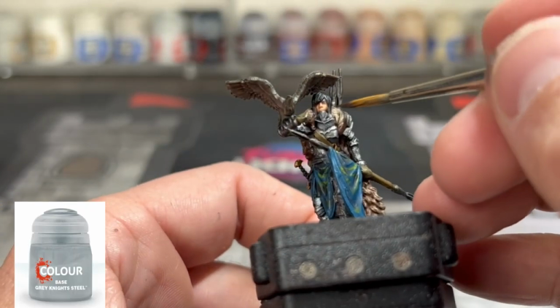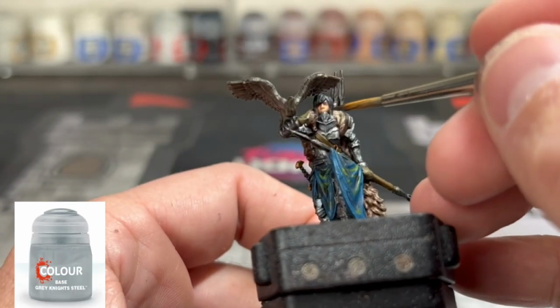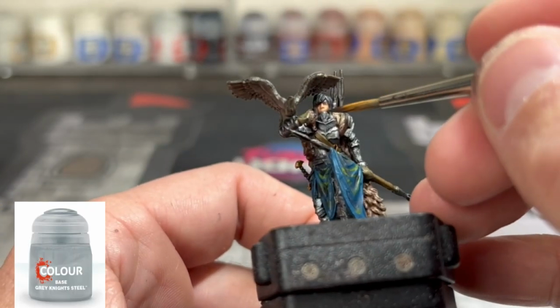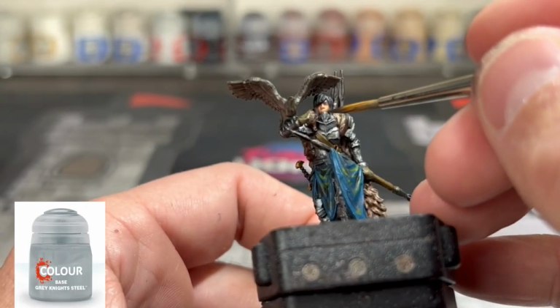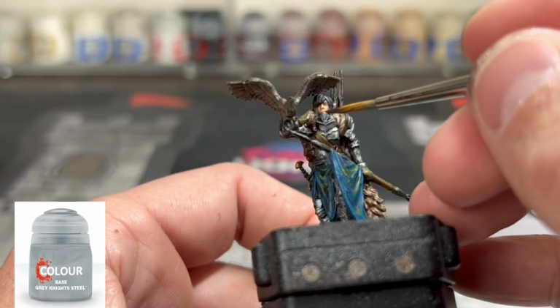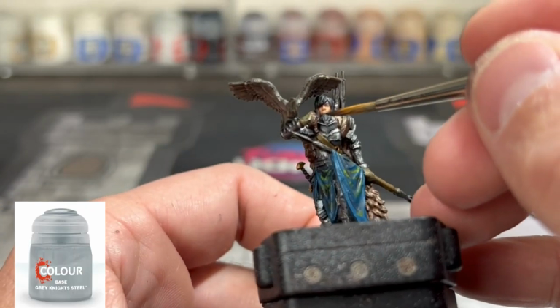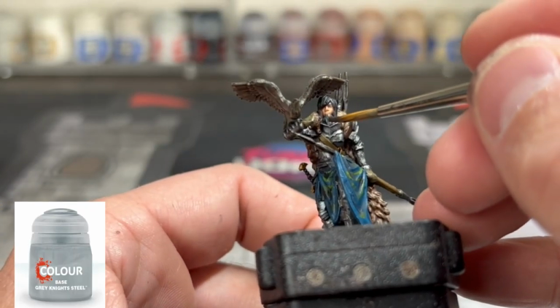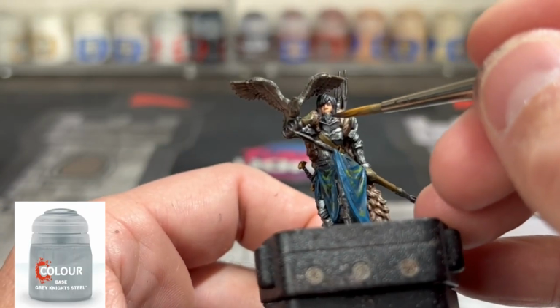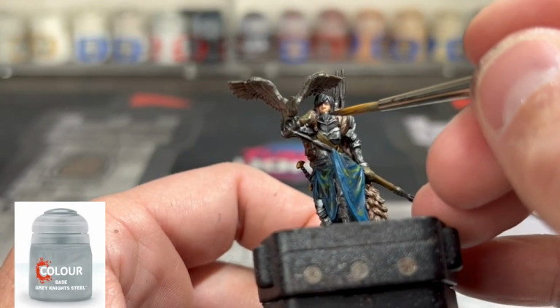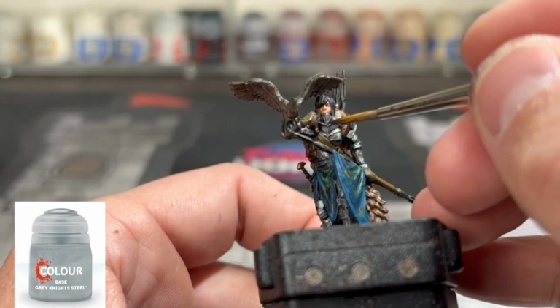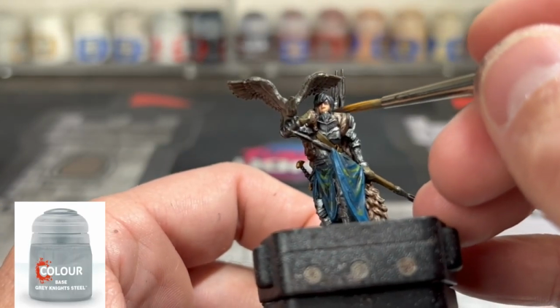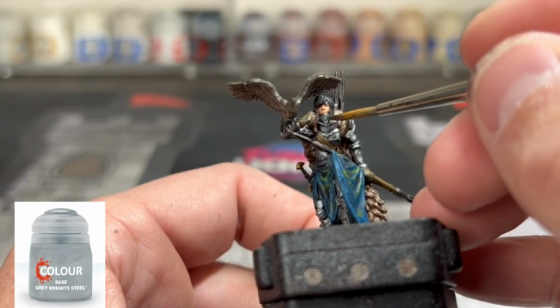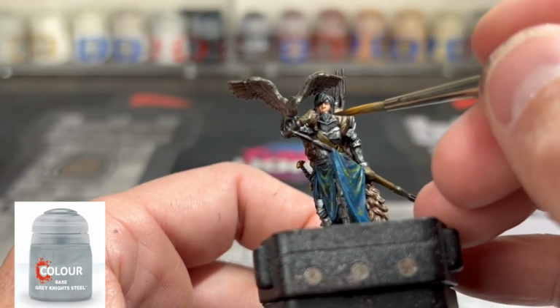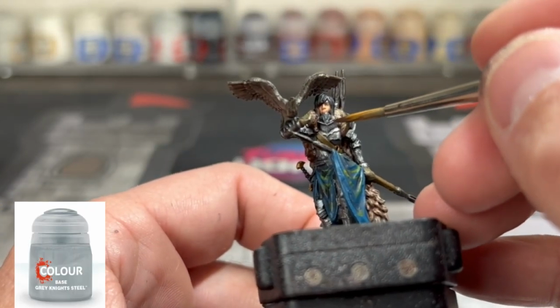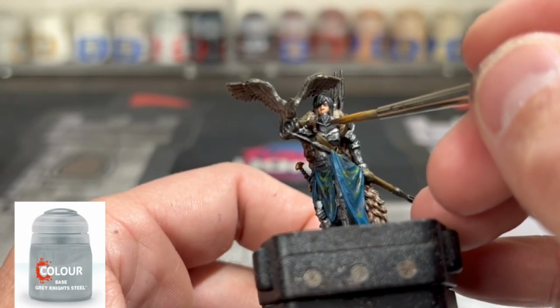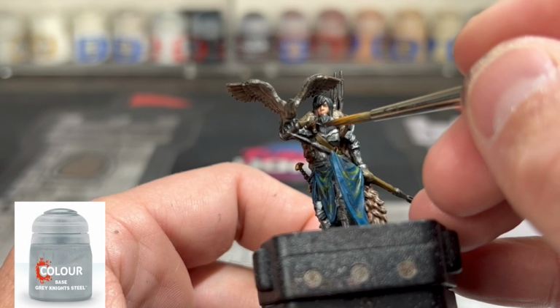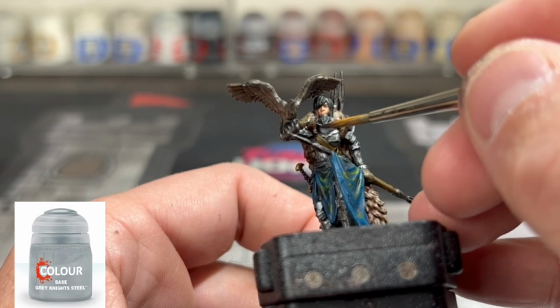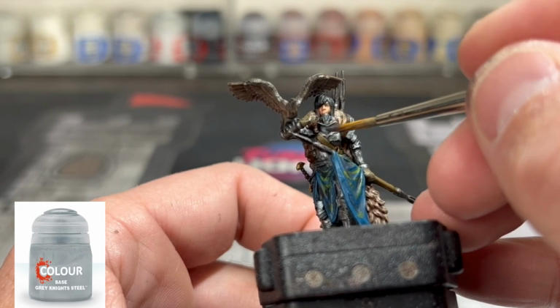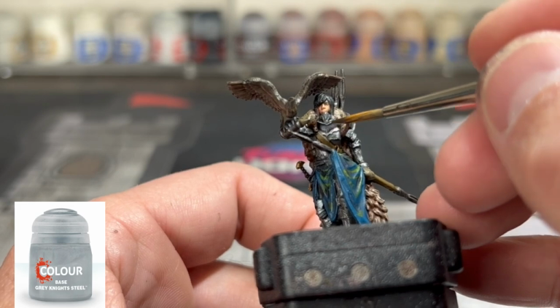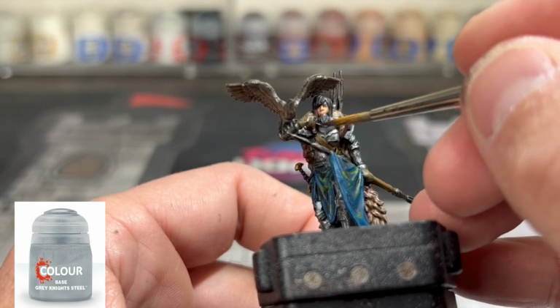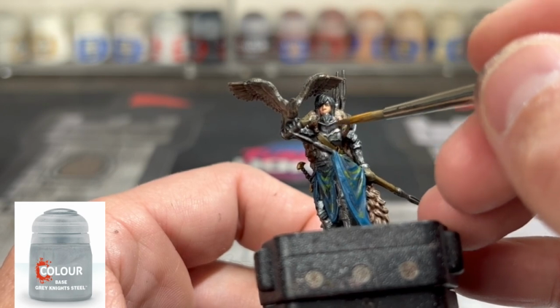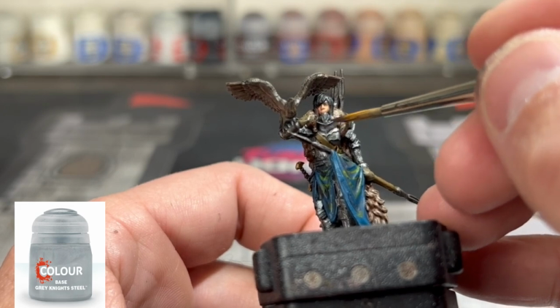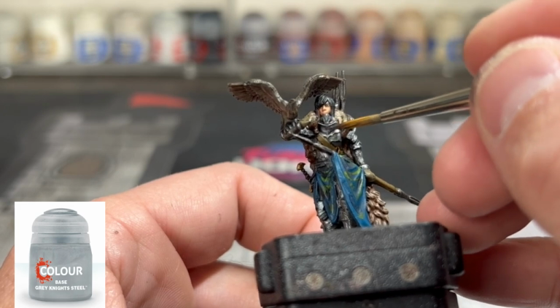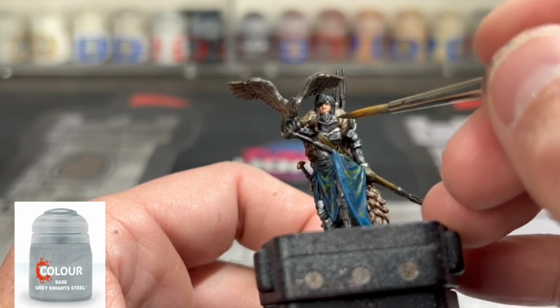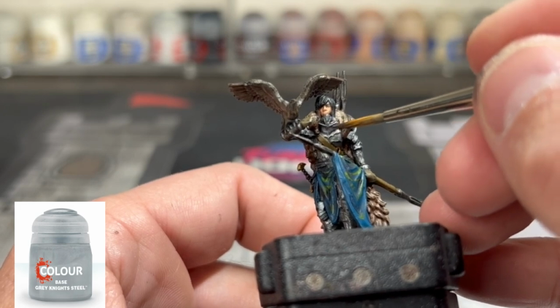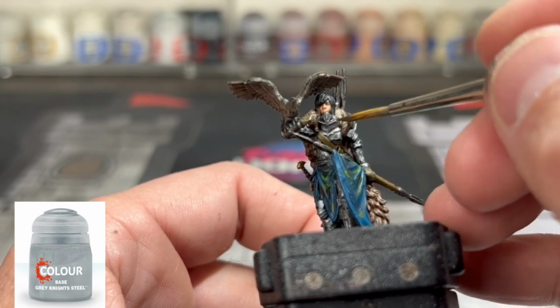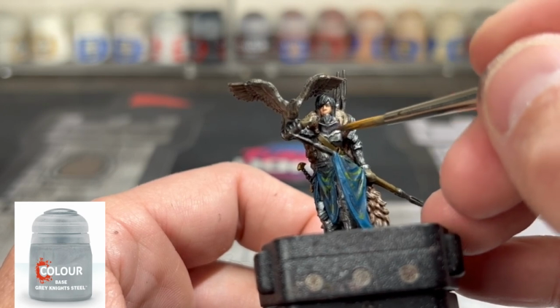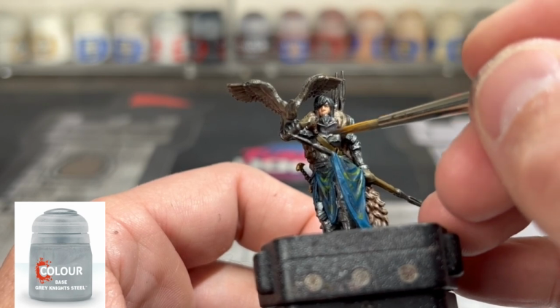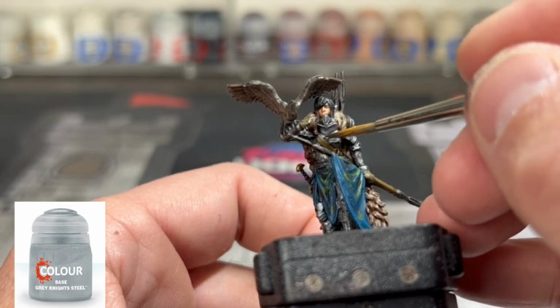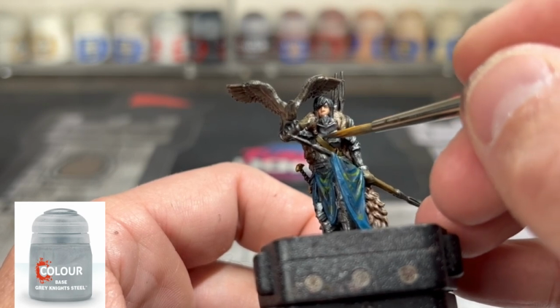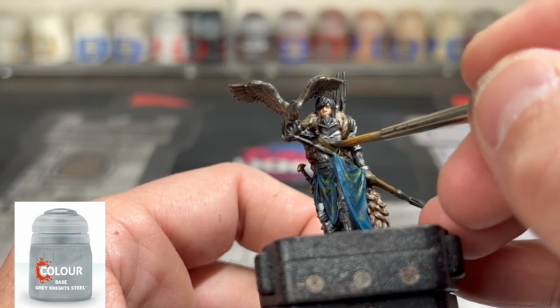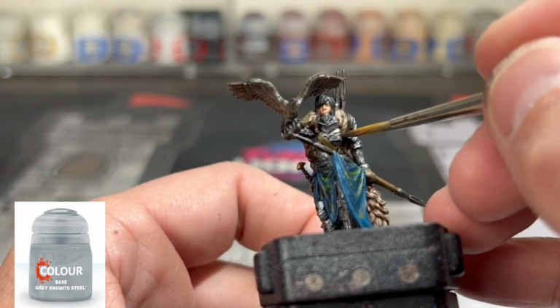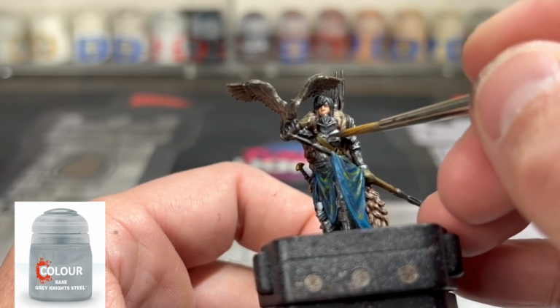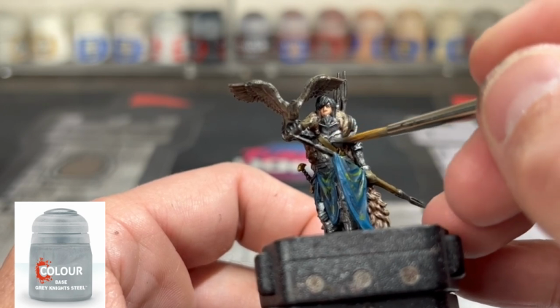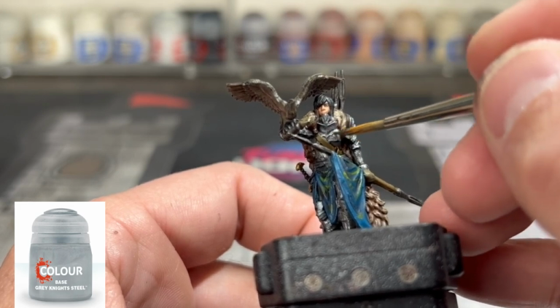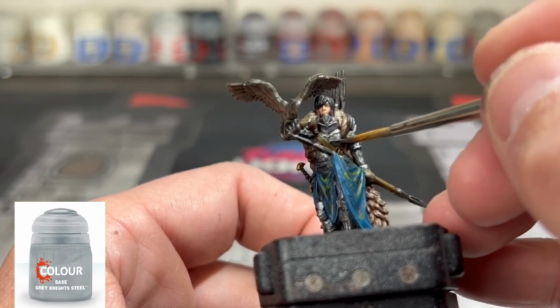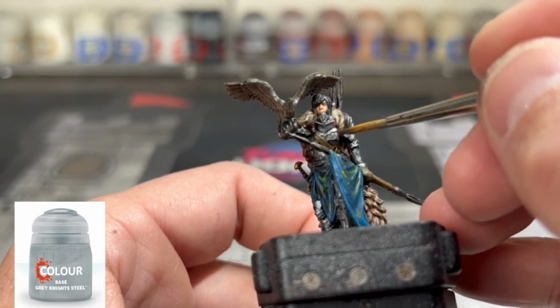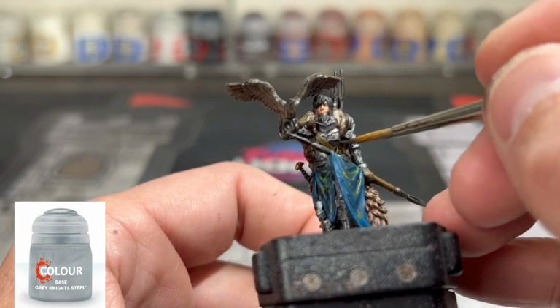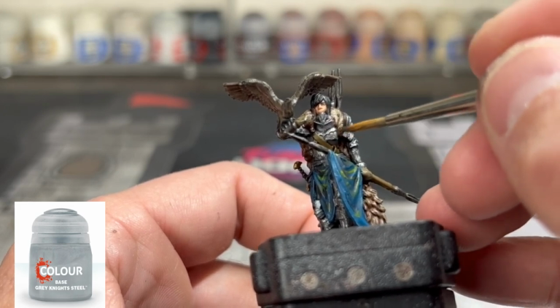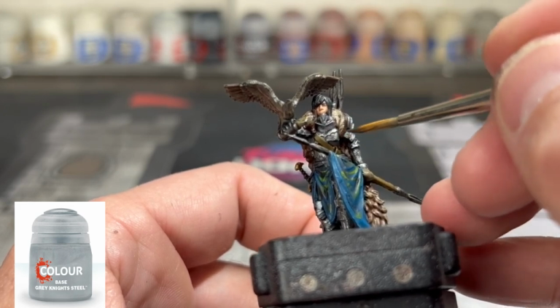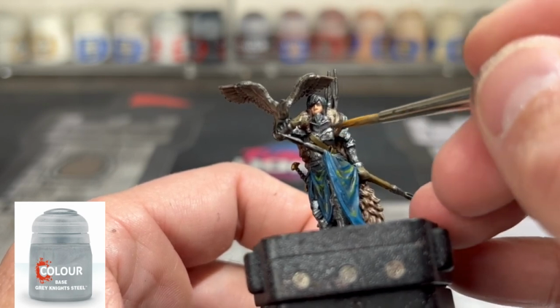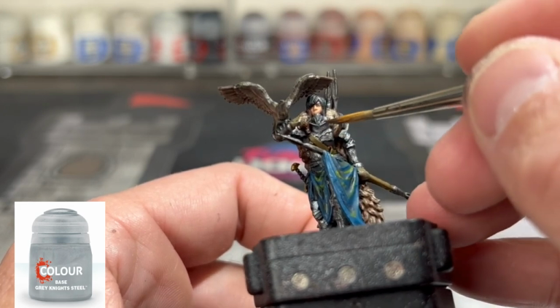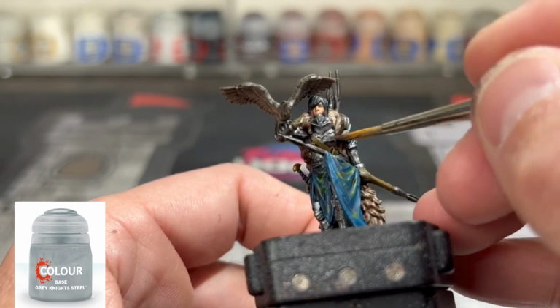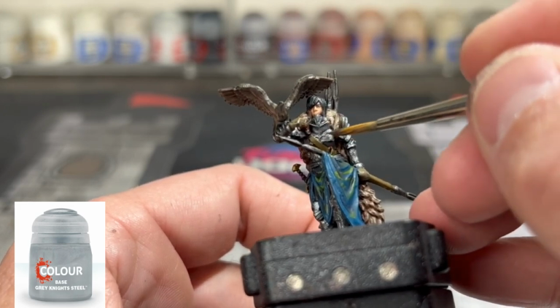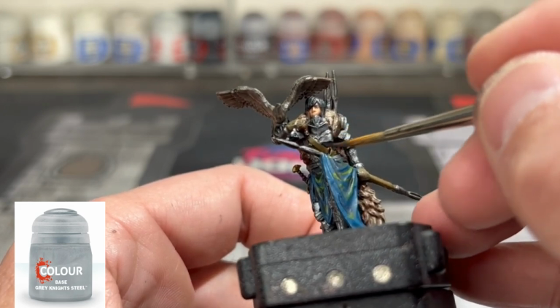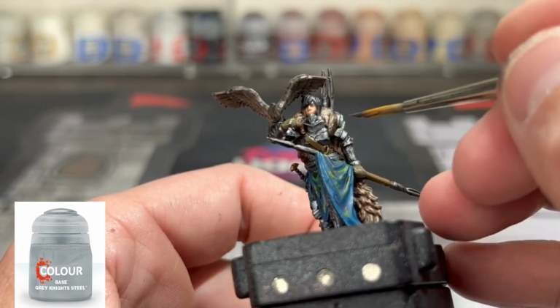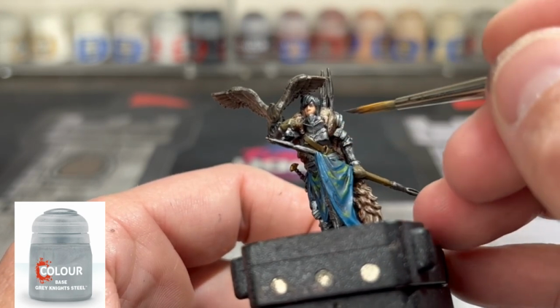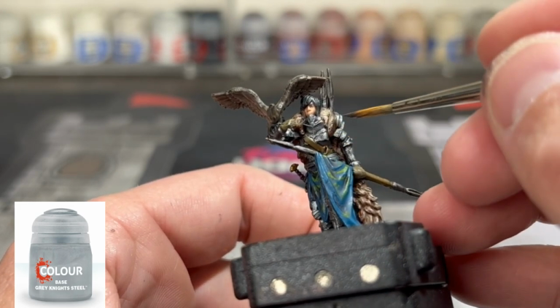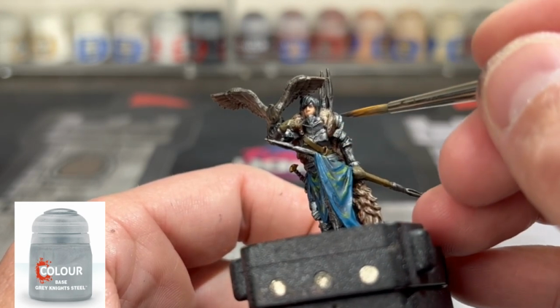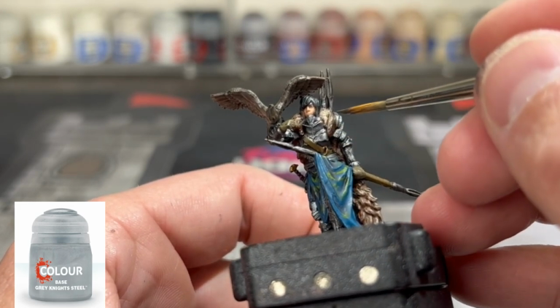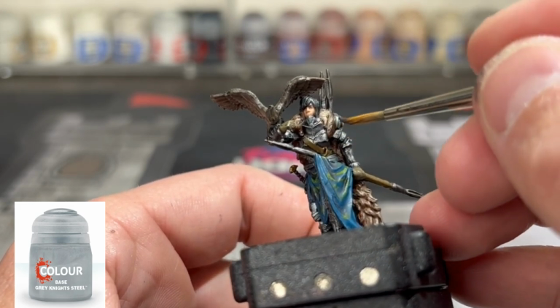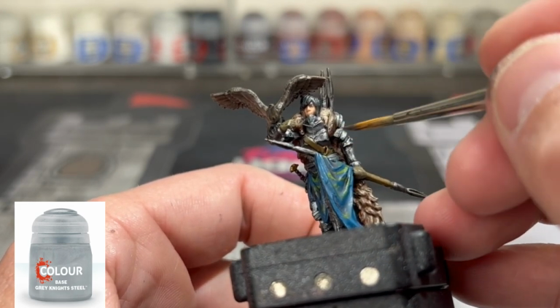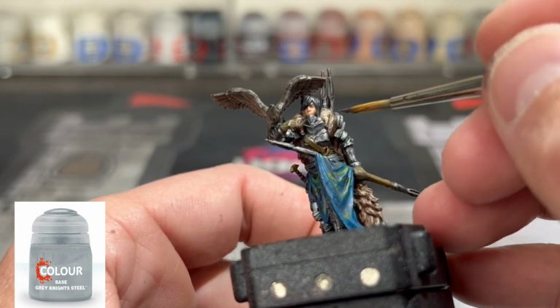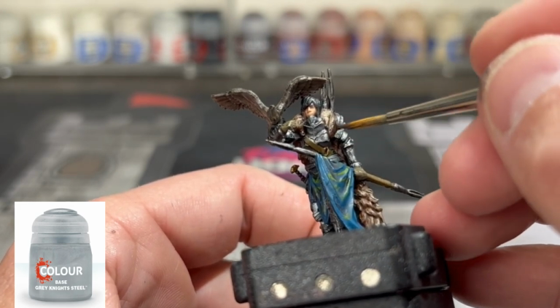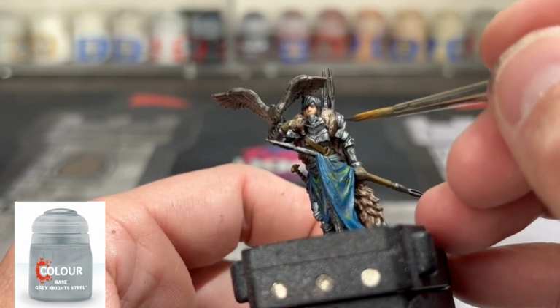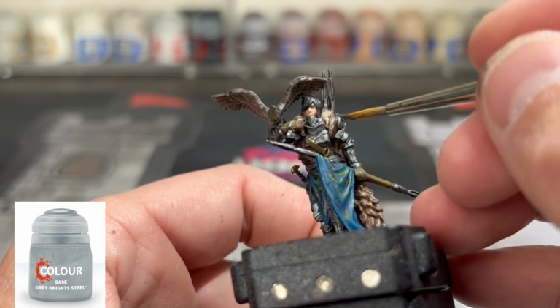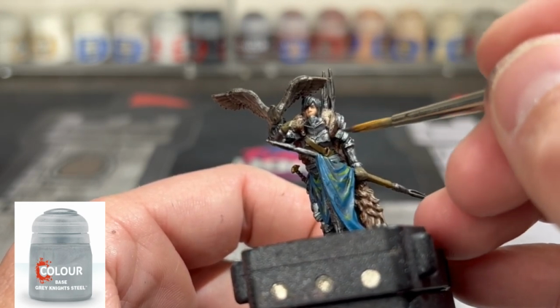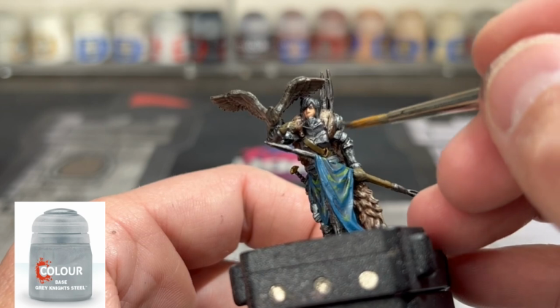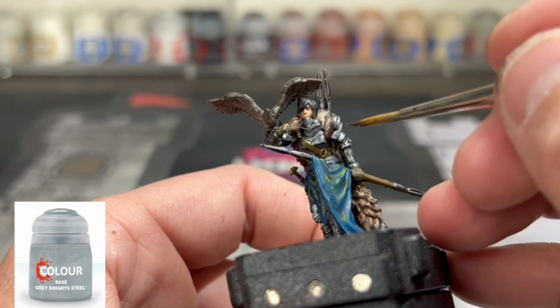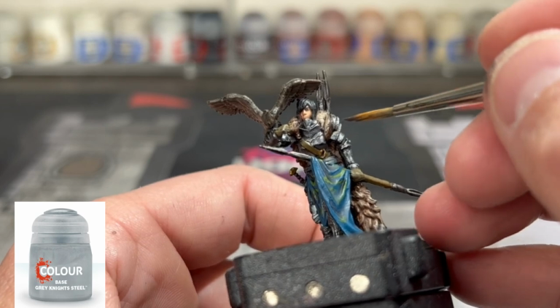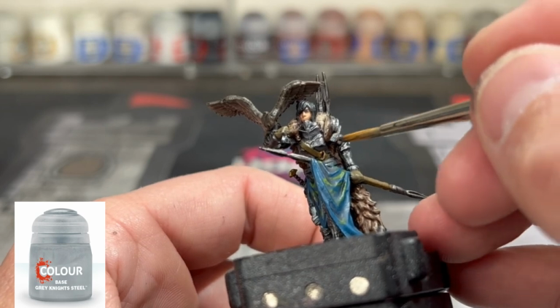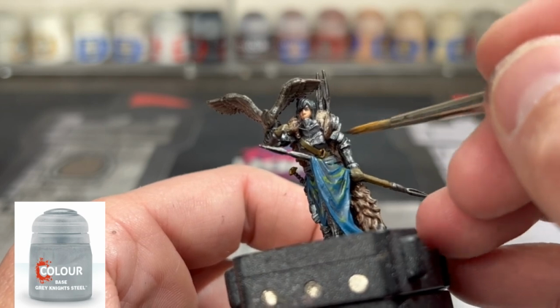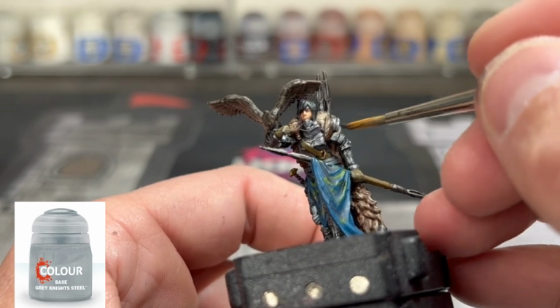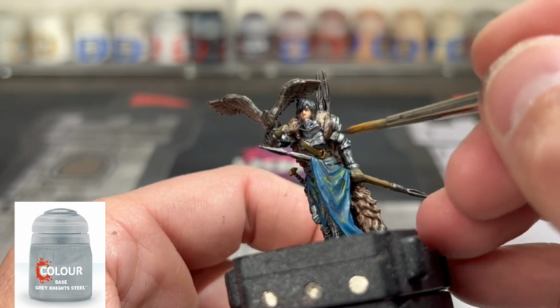For our metal pieces, we're going to go over again with our Grey Knight Steel. Don't go into the crevices, just the top portions of it.